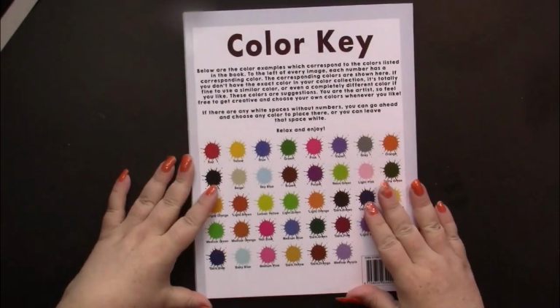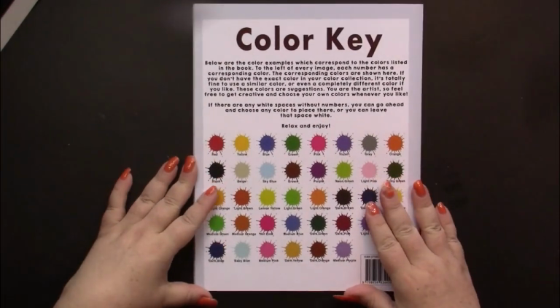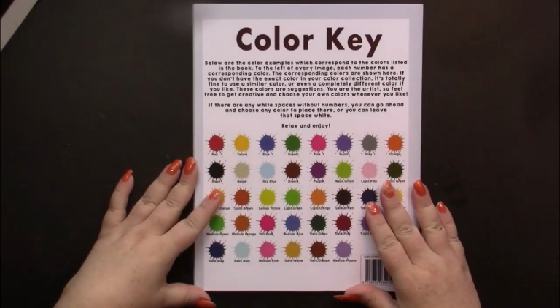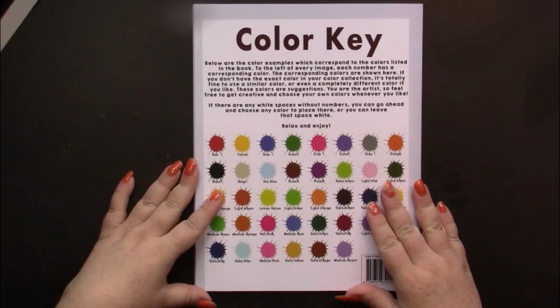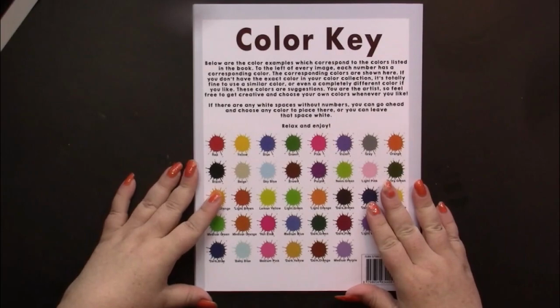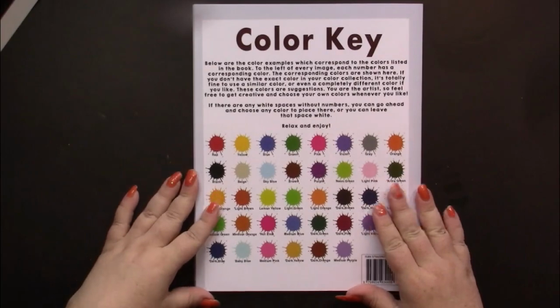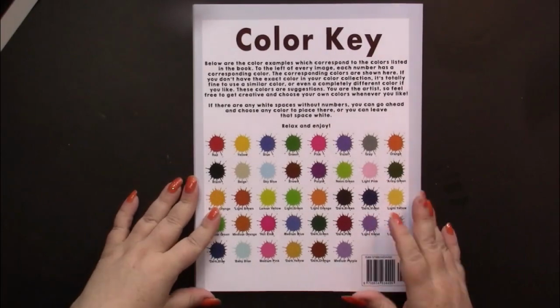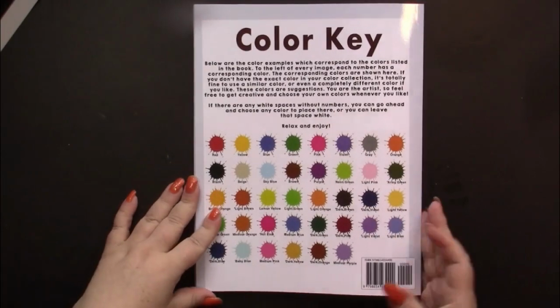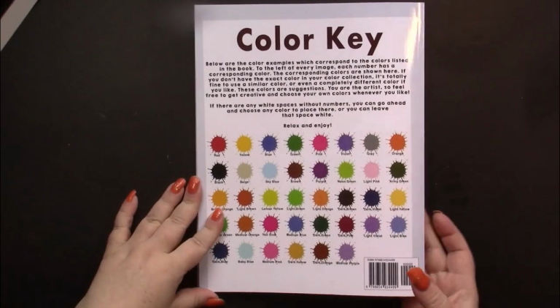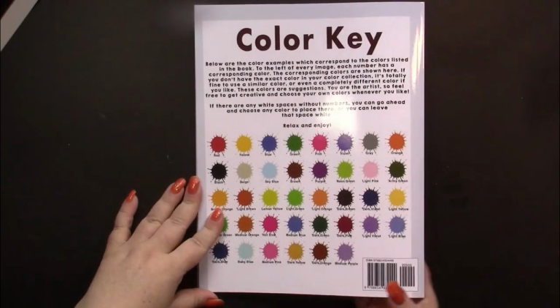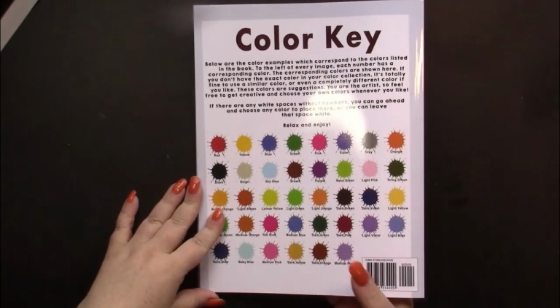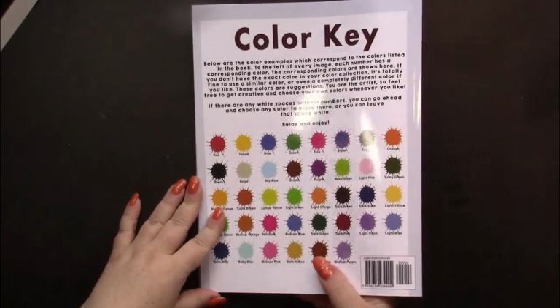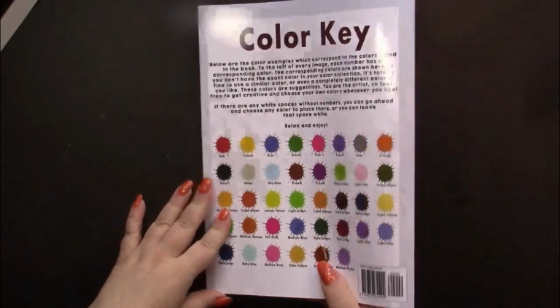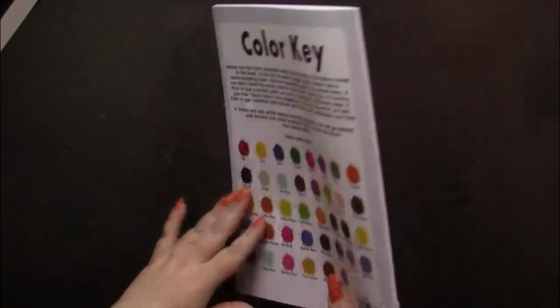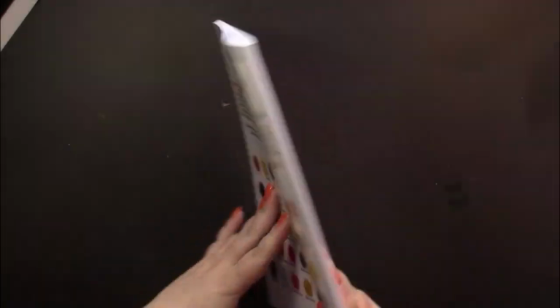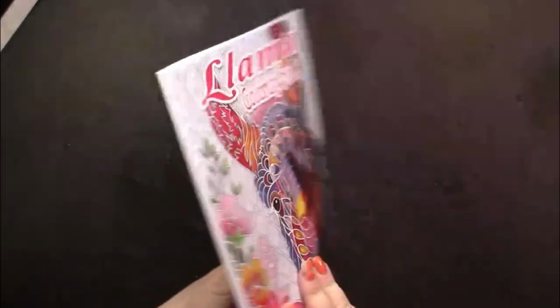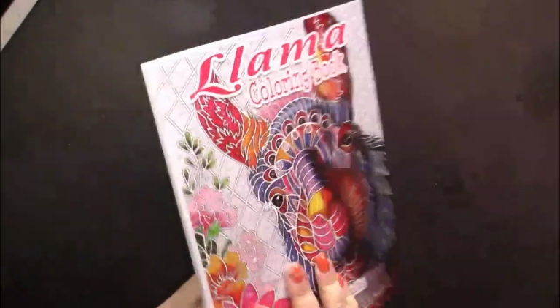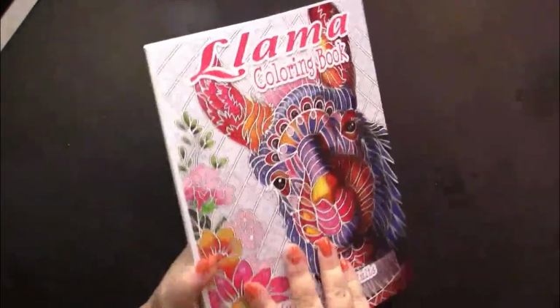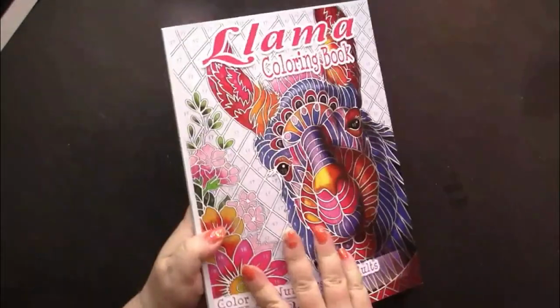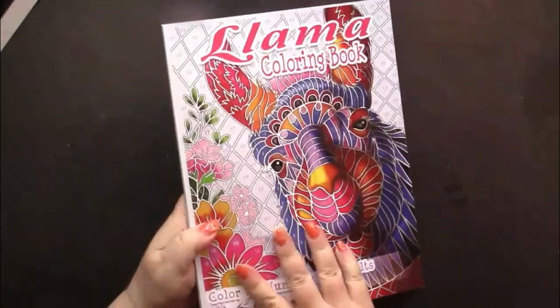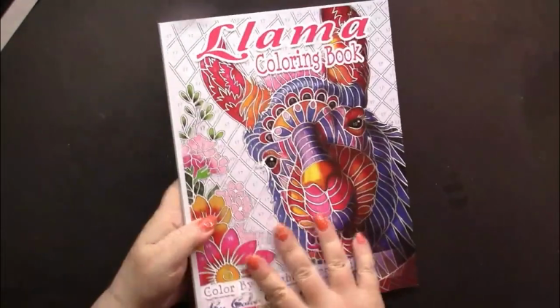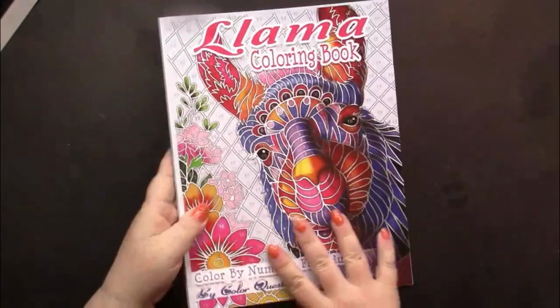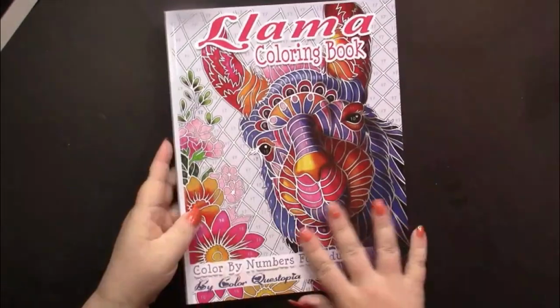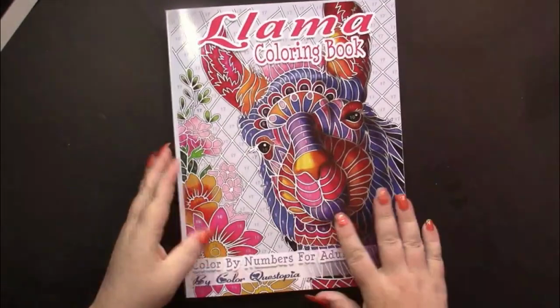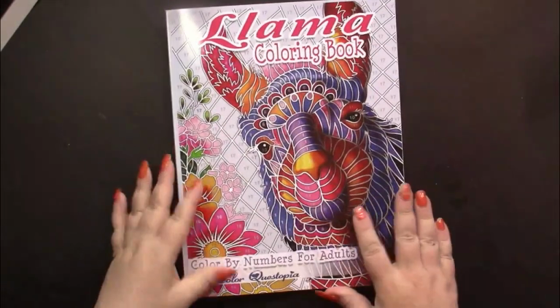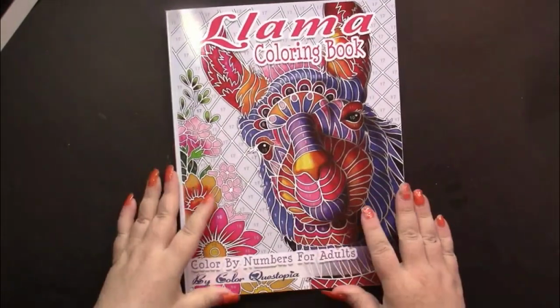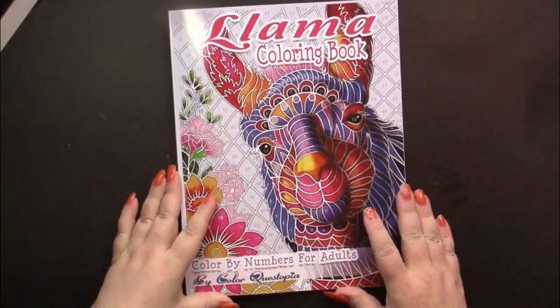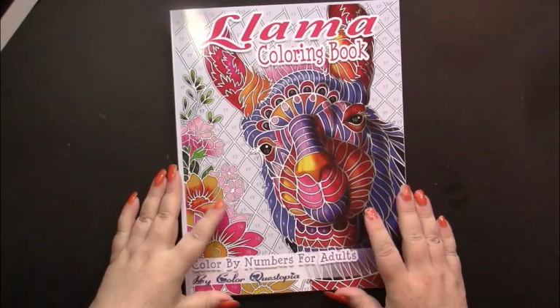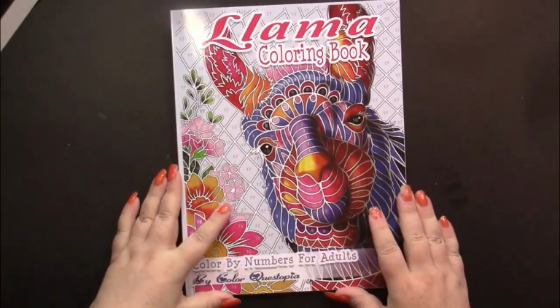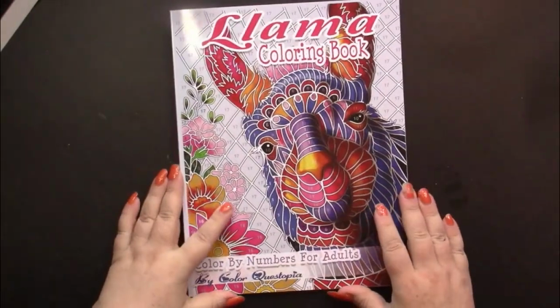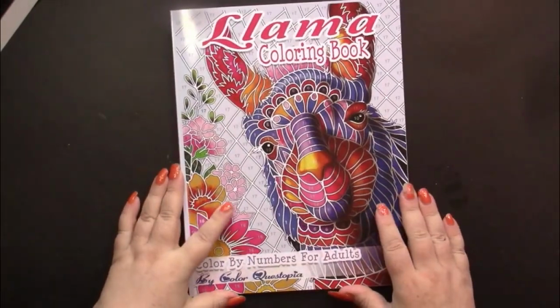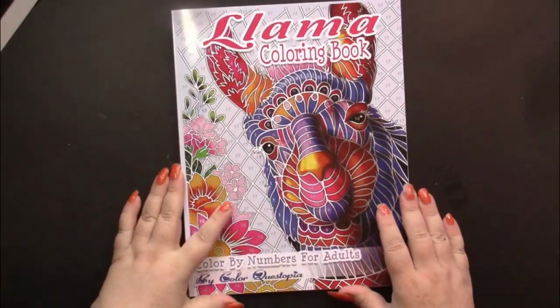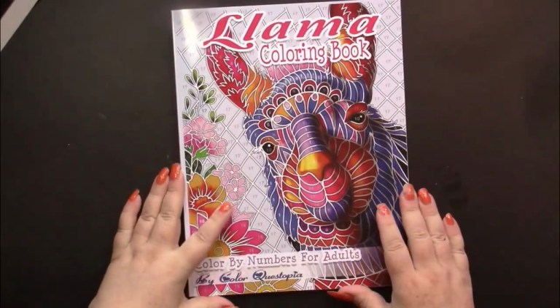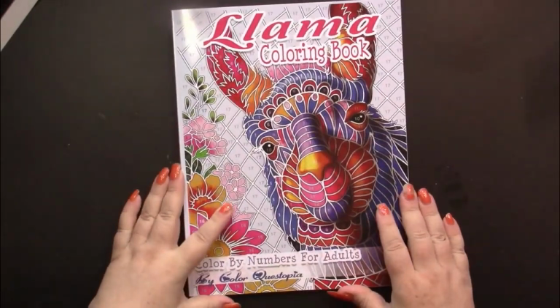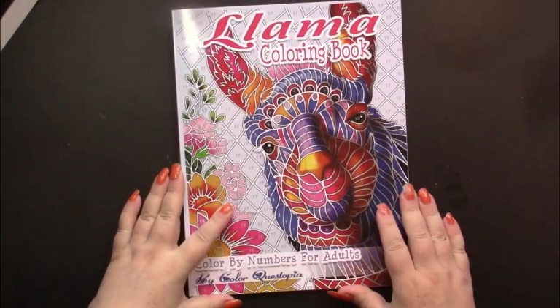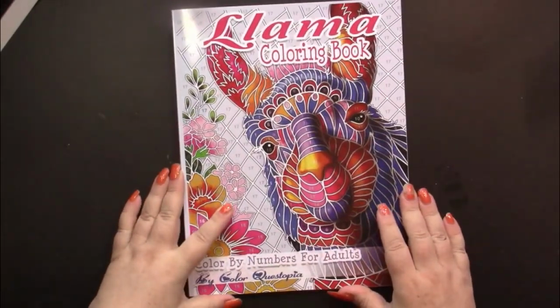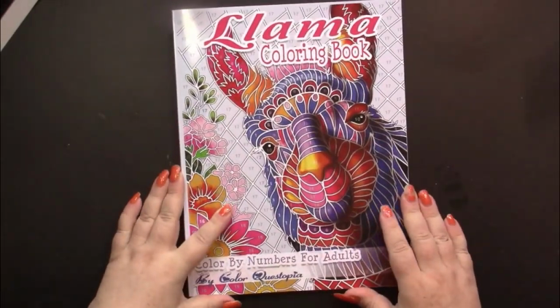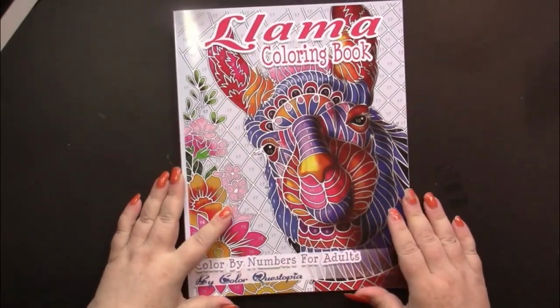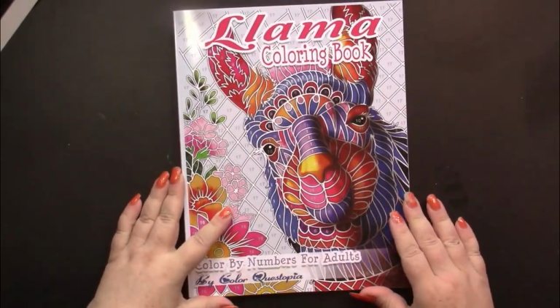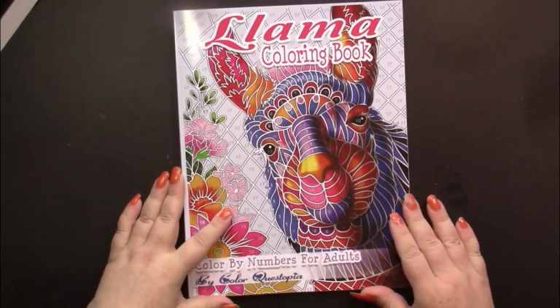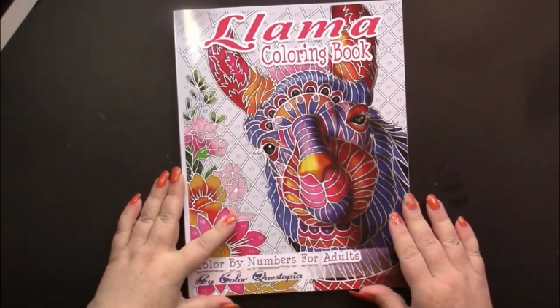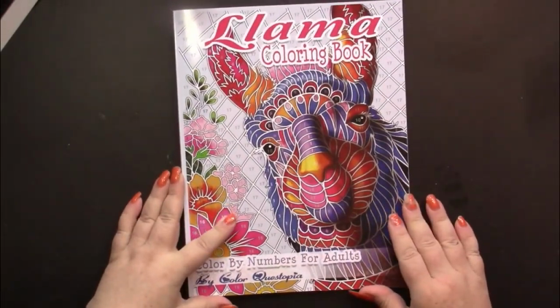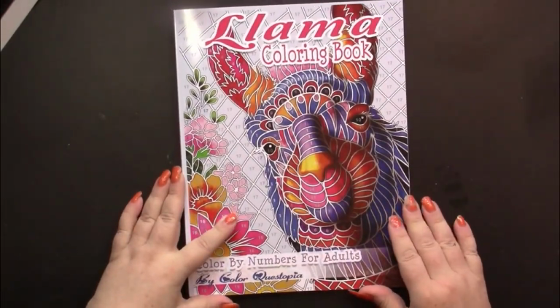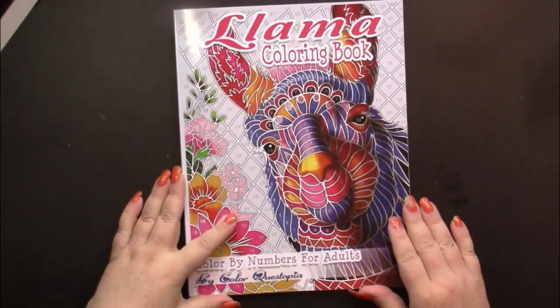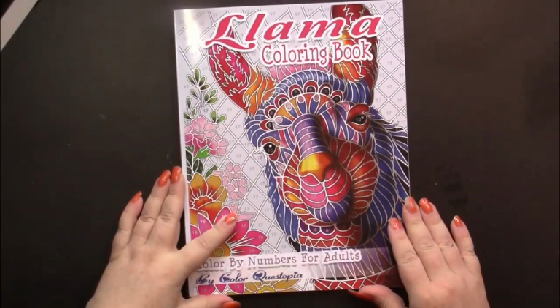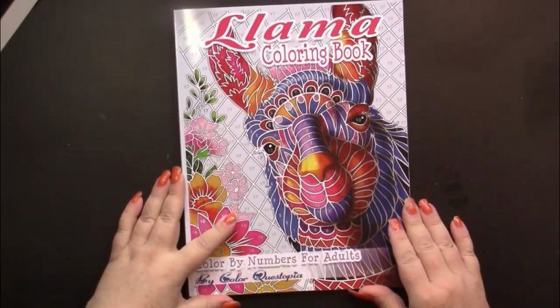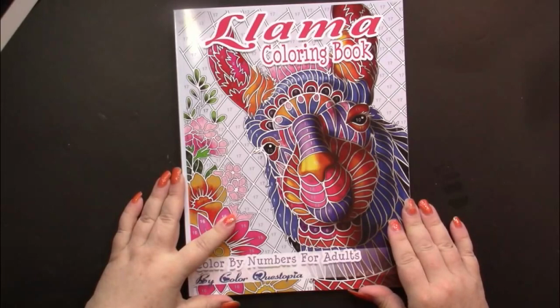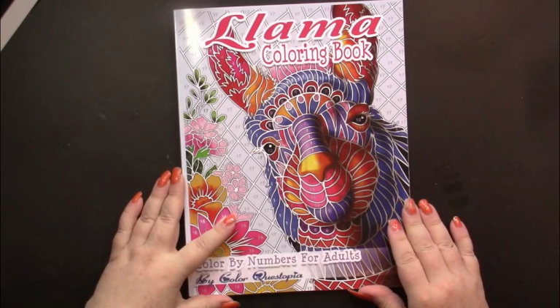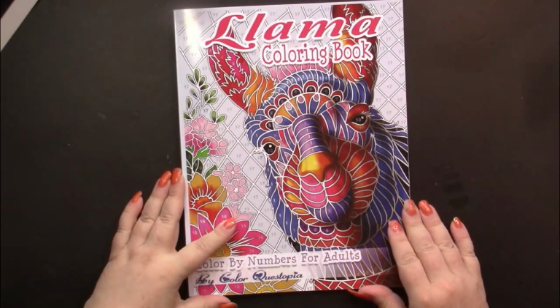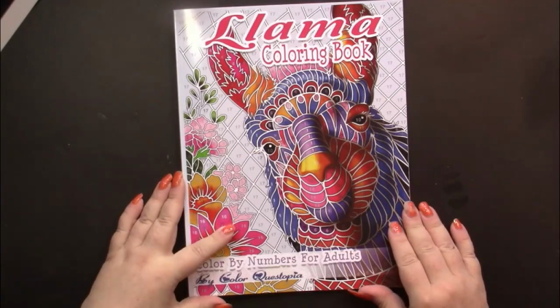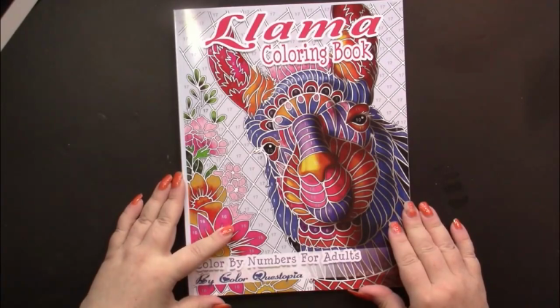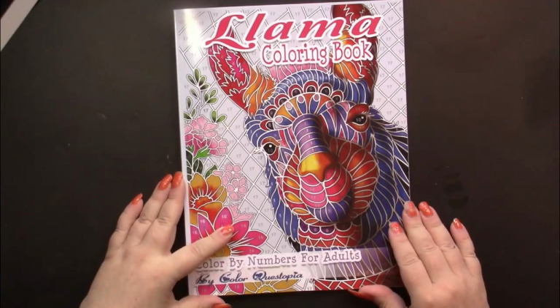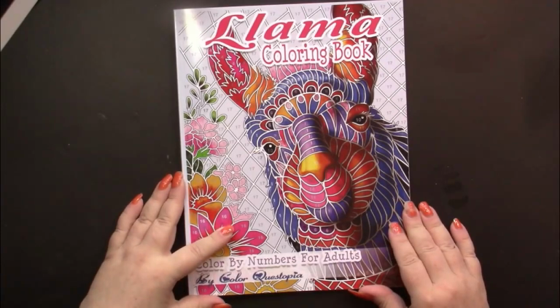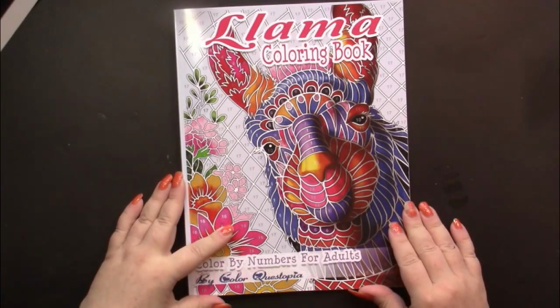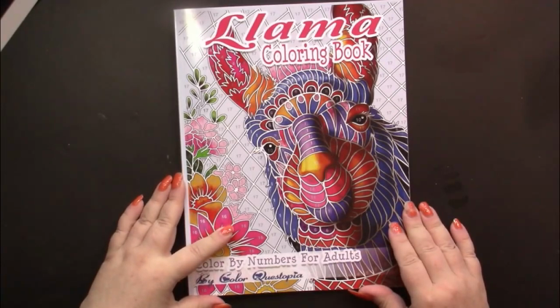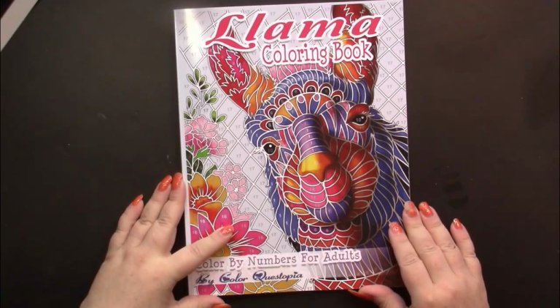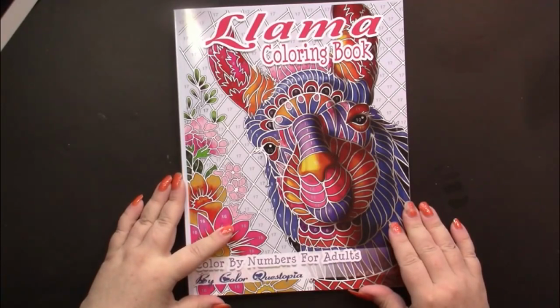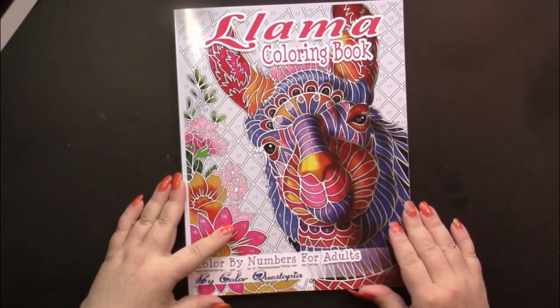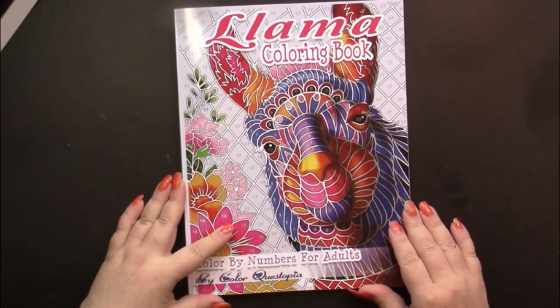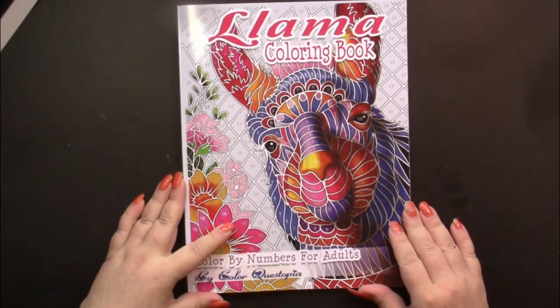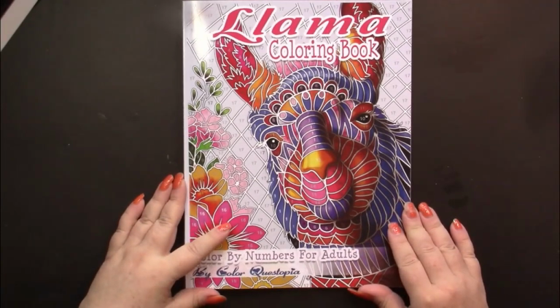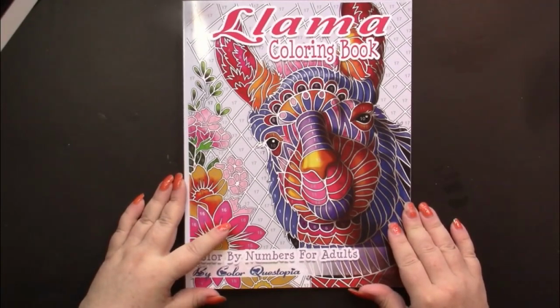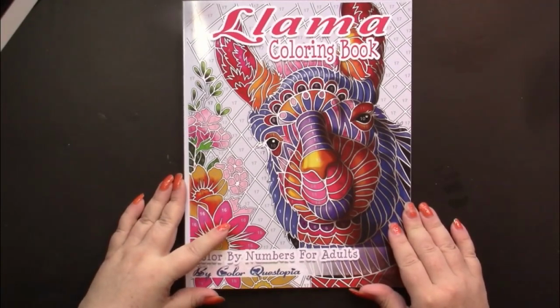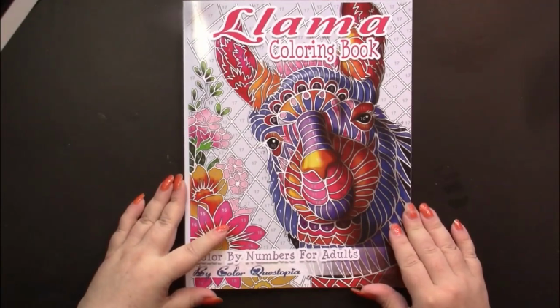And that's the end of the book. So once again, we were looking at Llama Color by Numbers by Color Questopia.